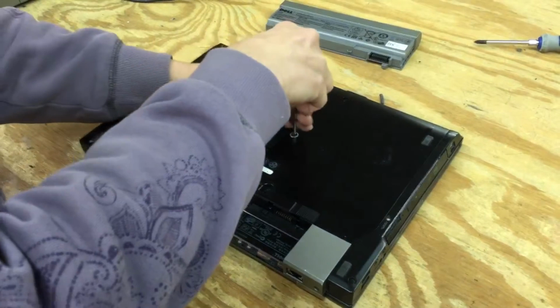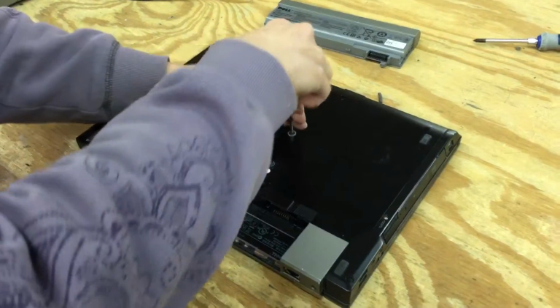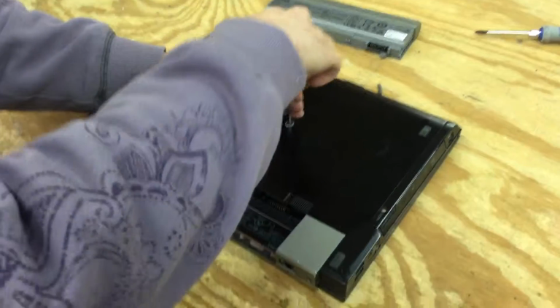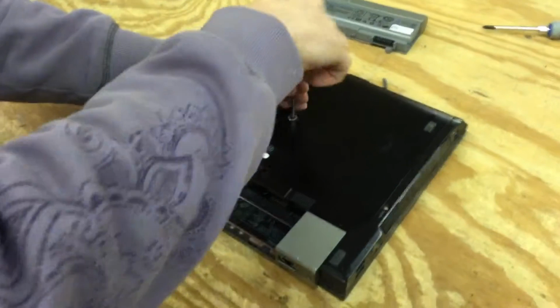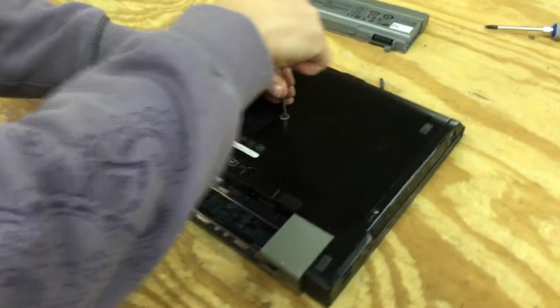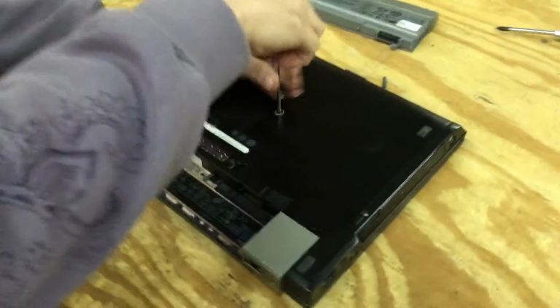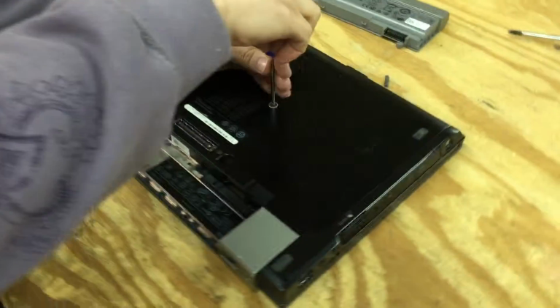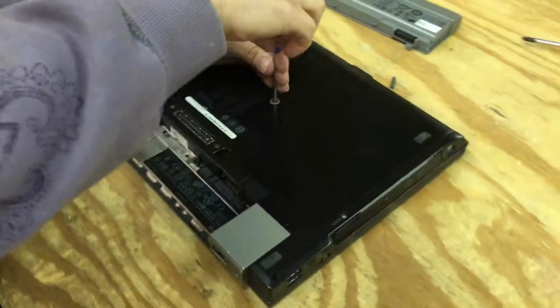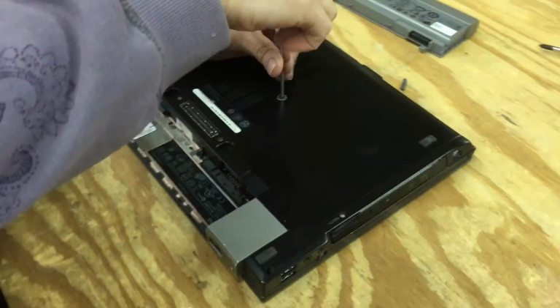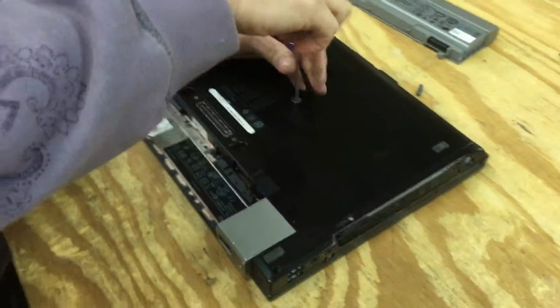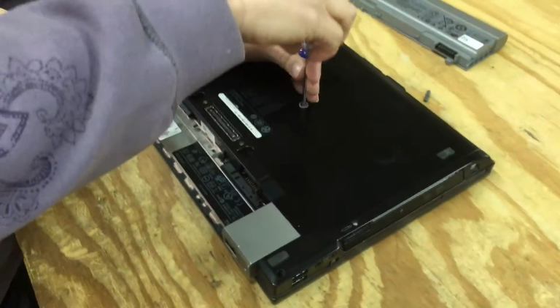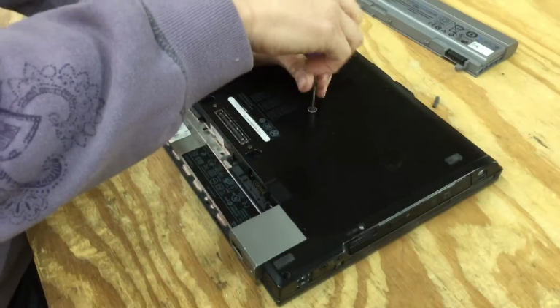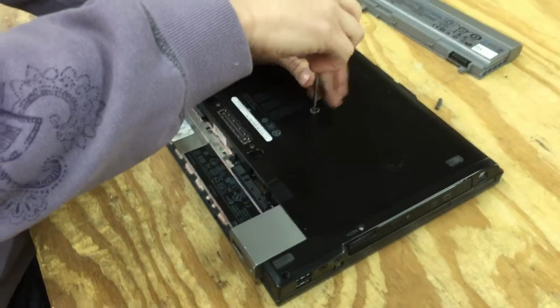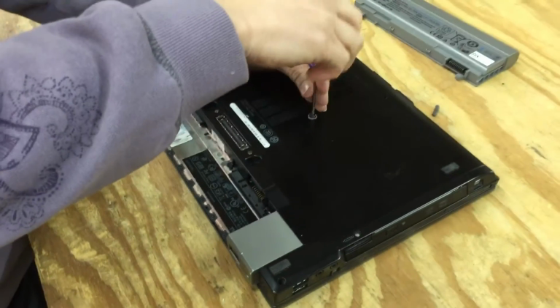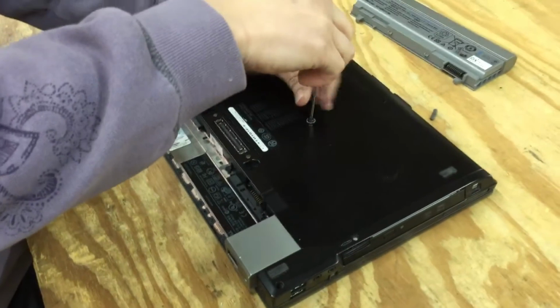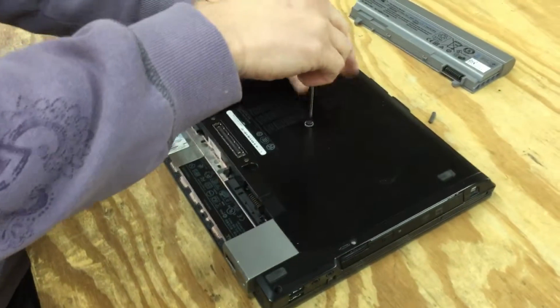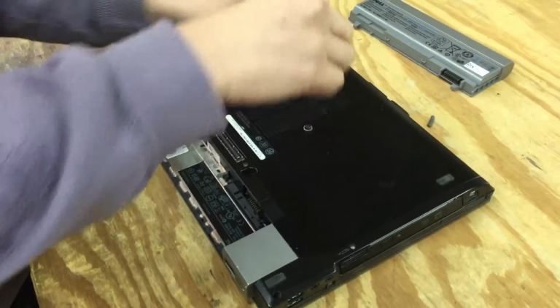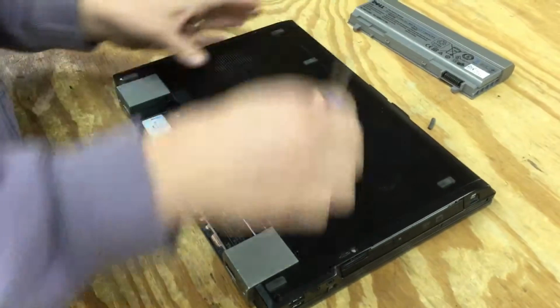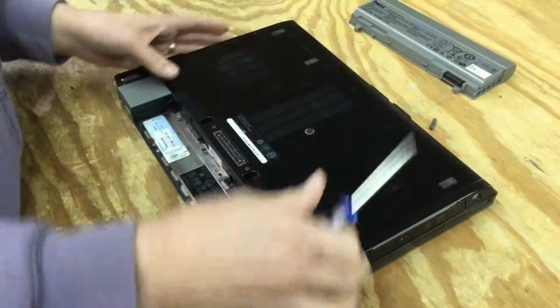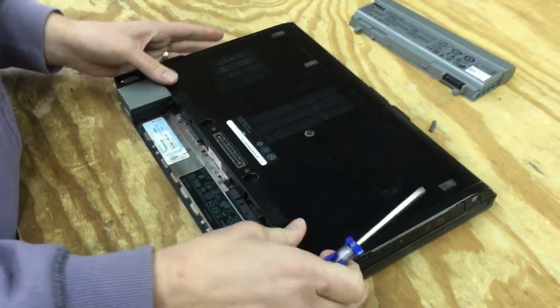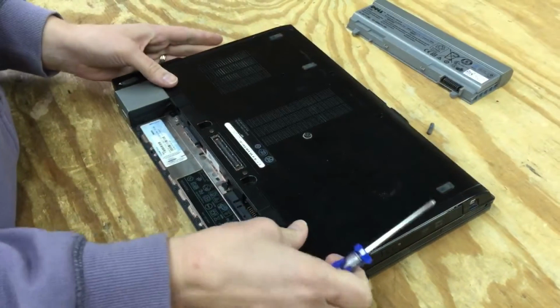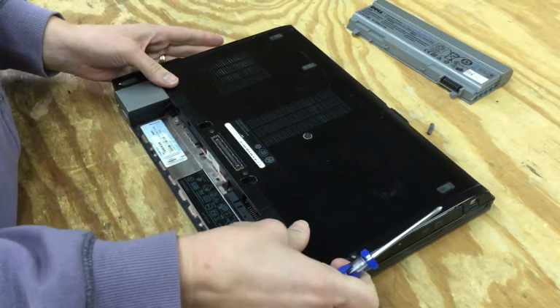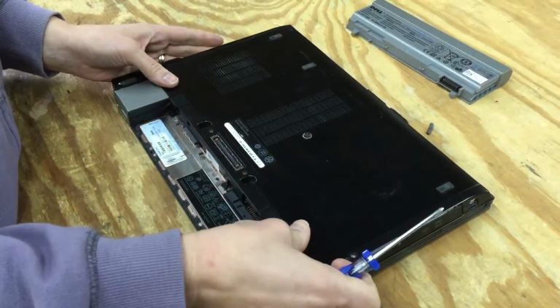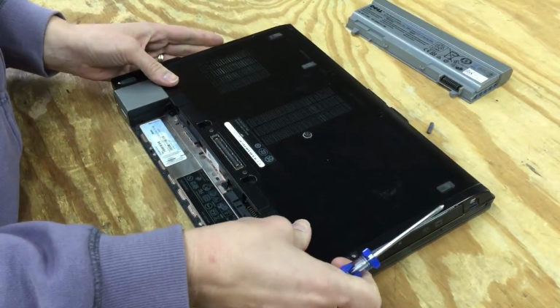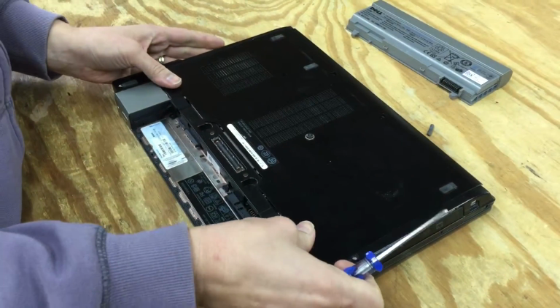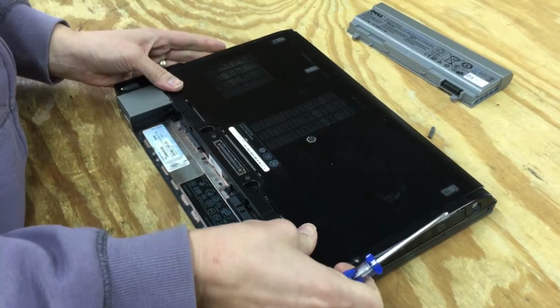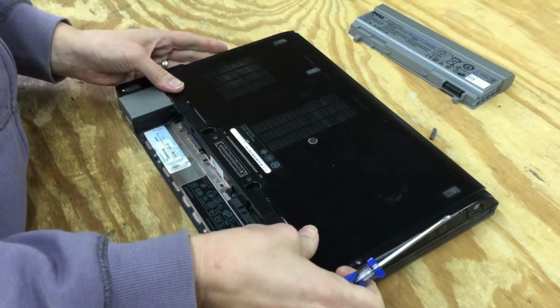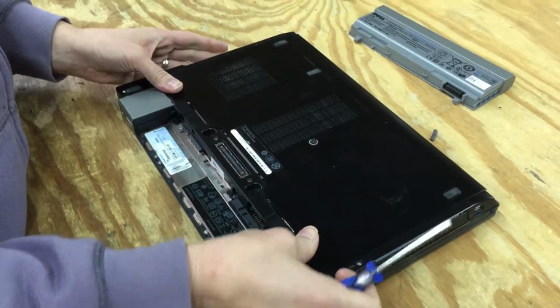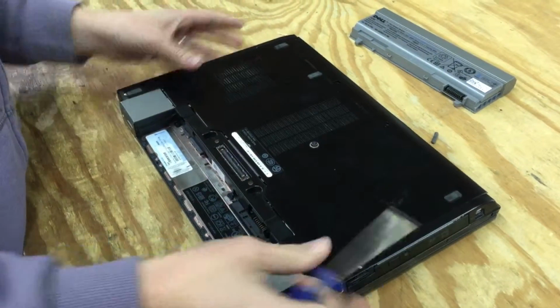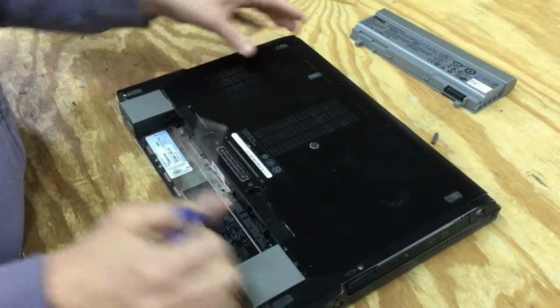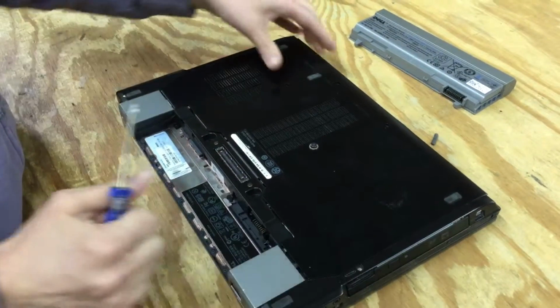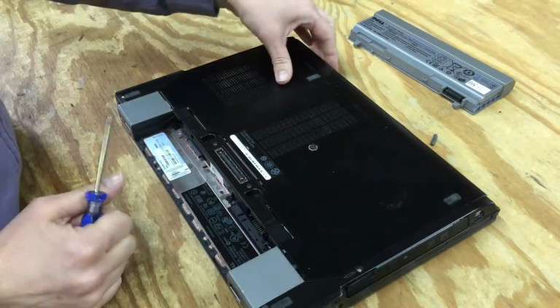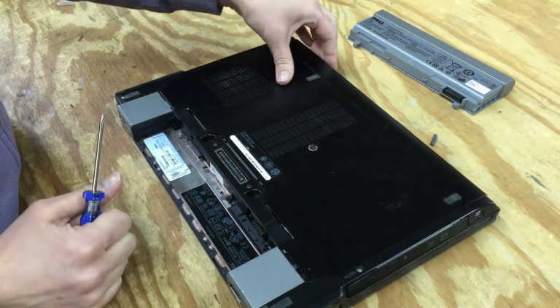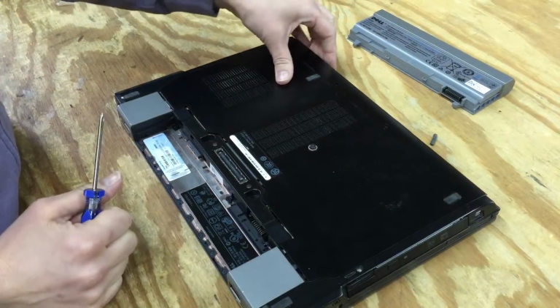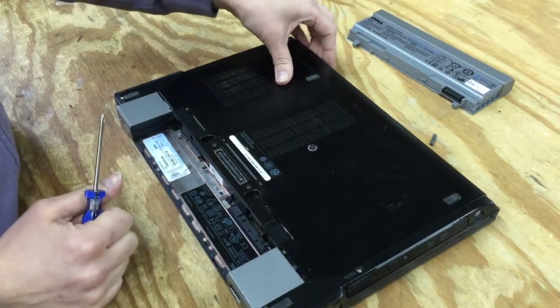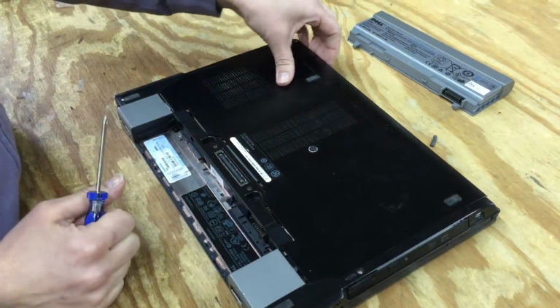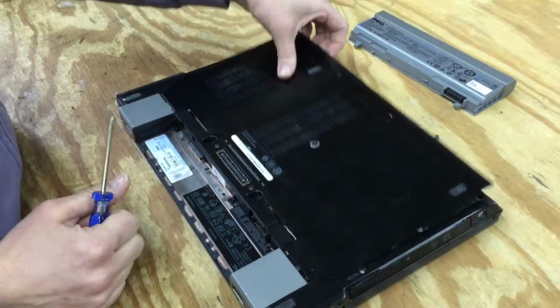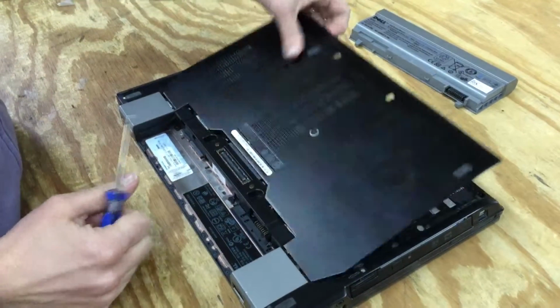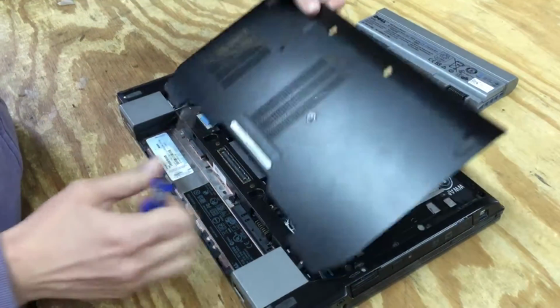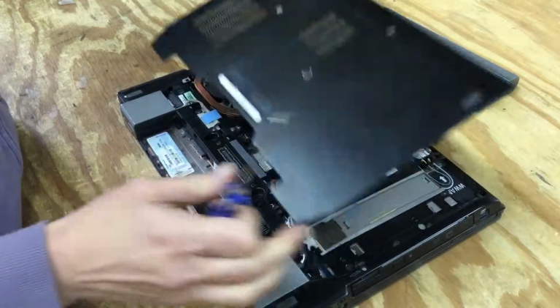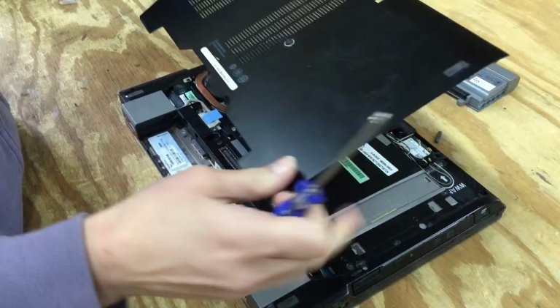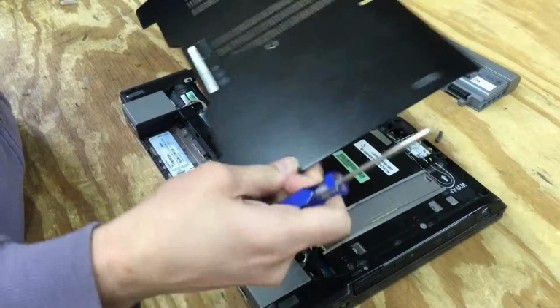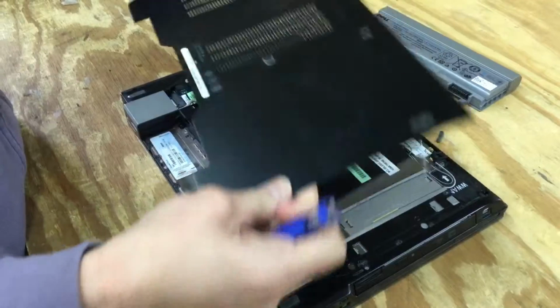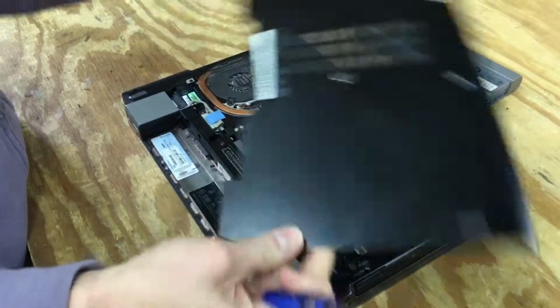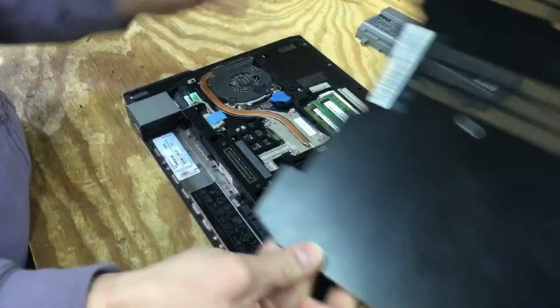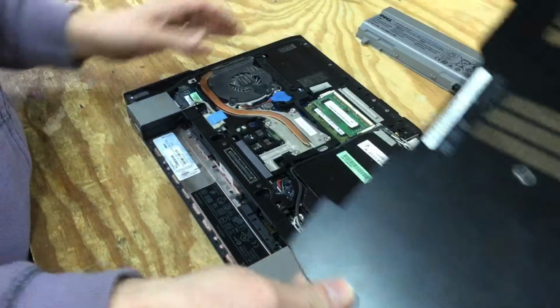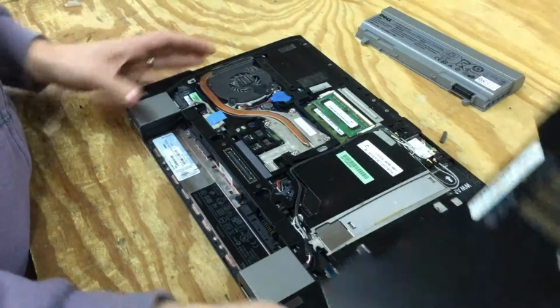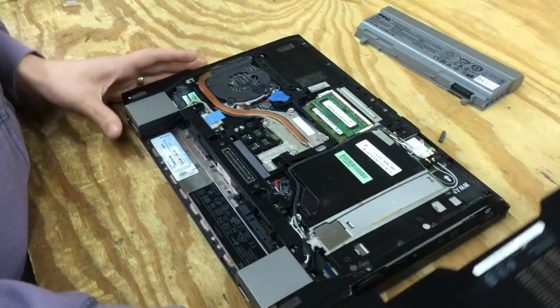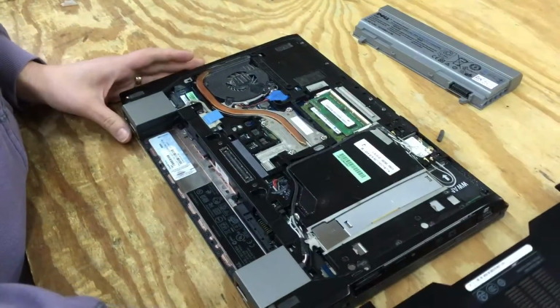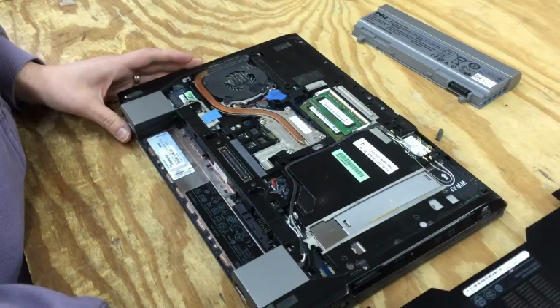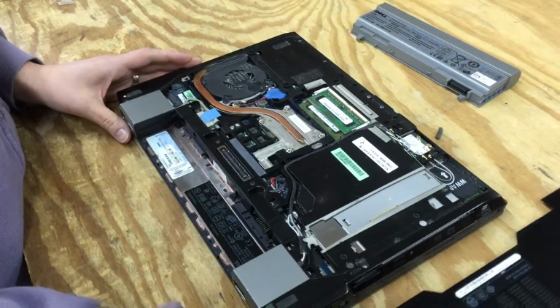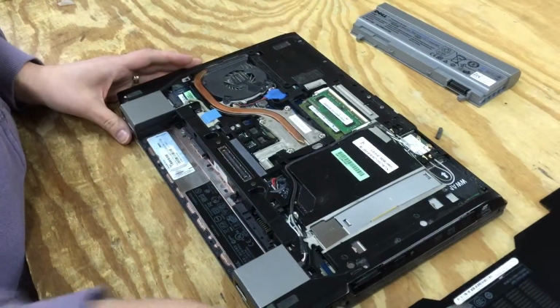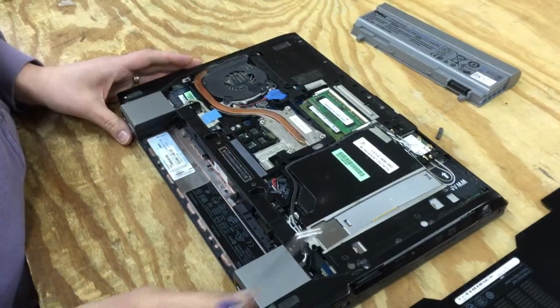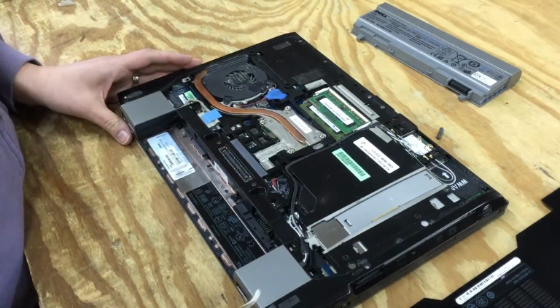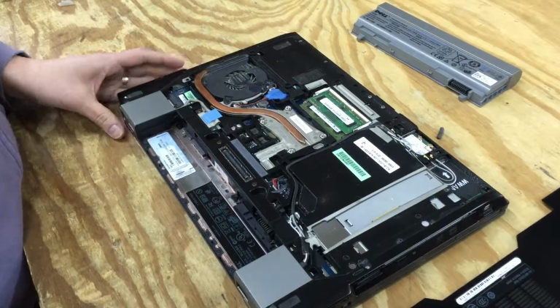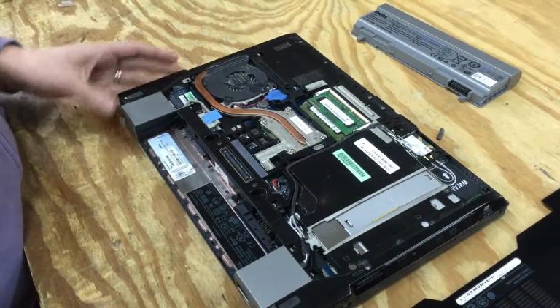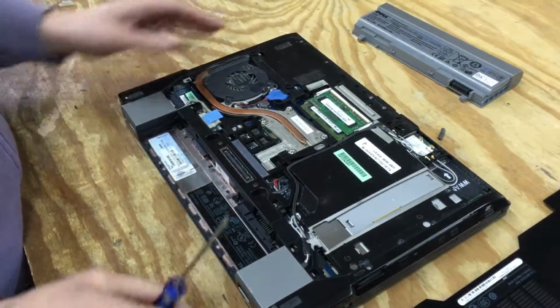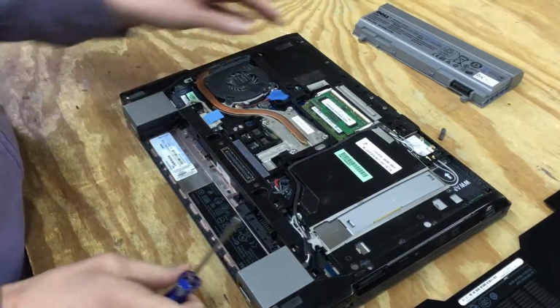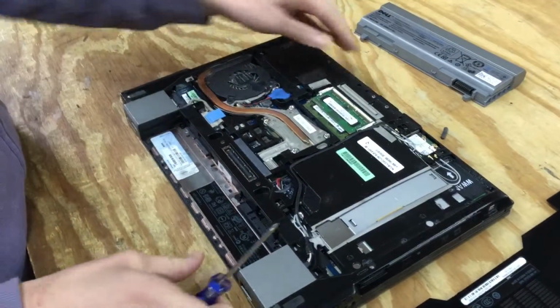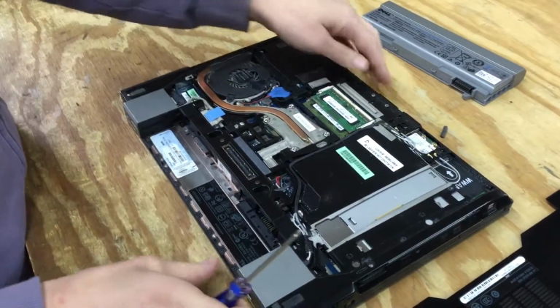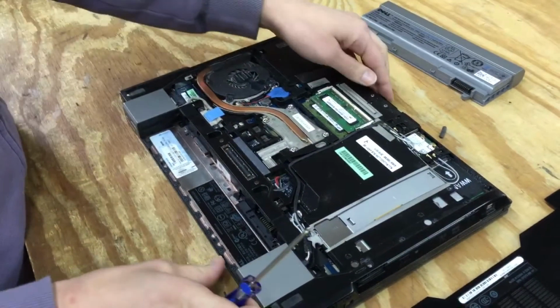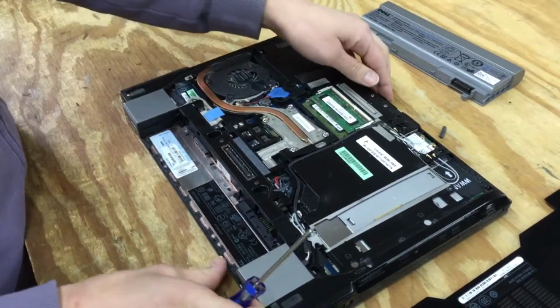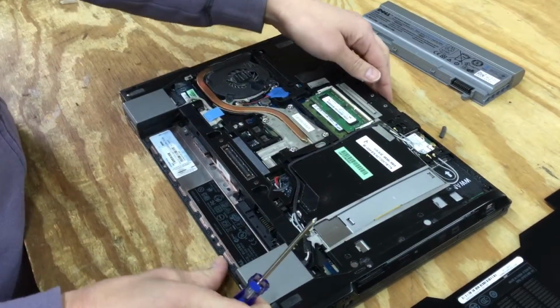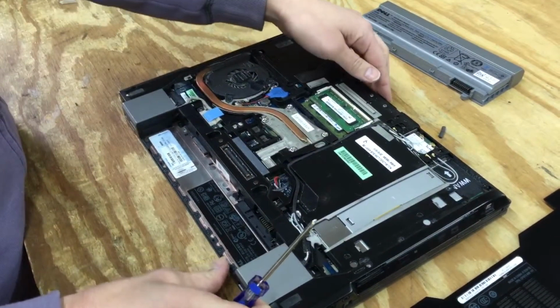Okay, step one: remove the screw that holds the bottom plate — one simple Phillips head screw.